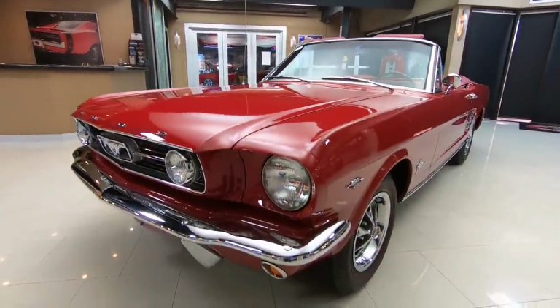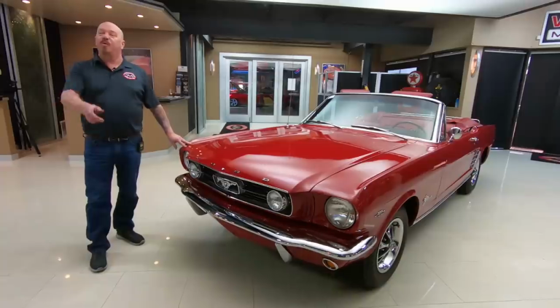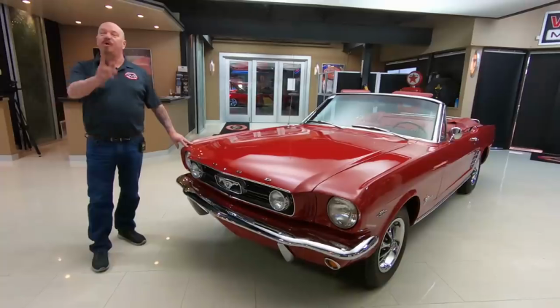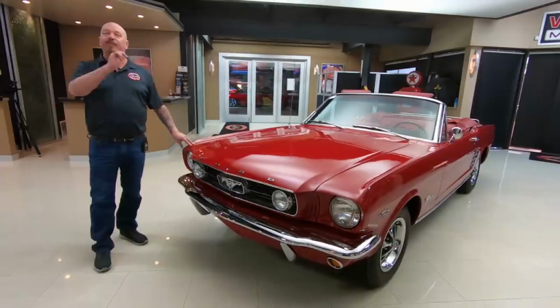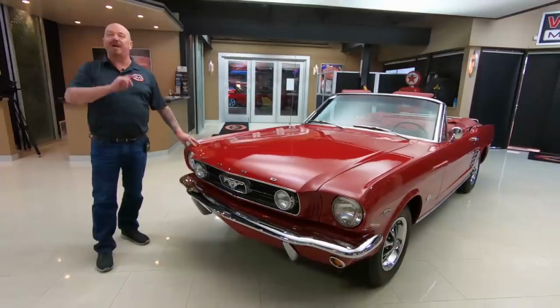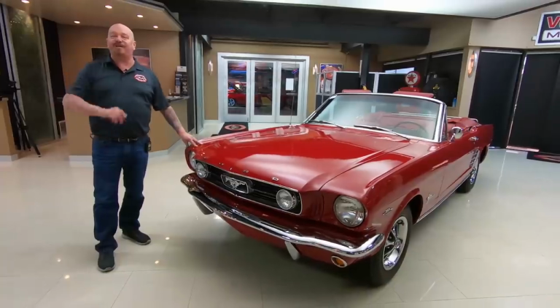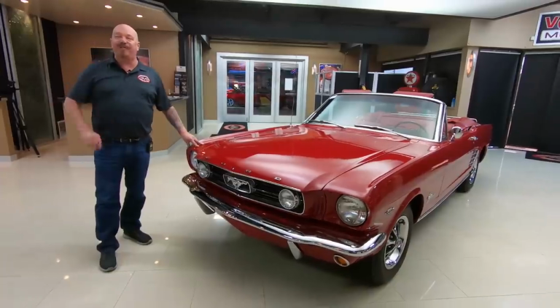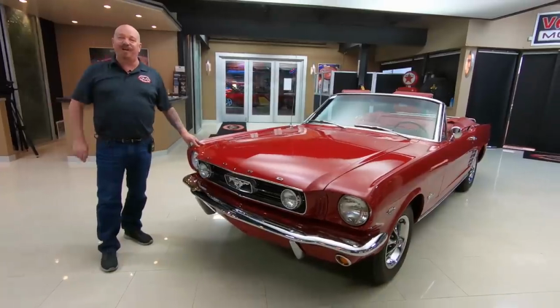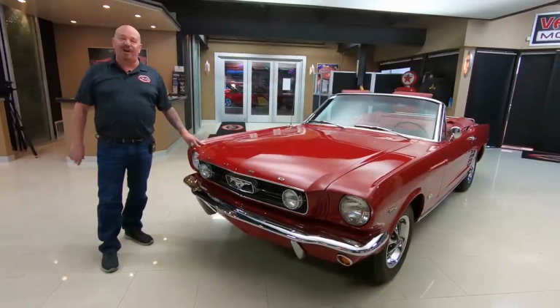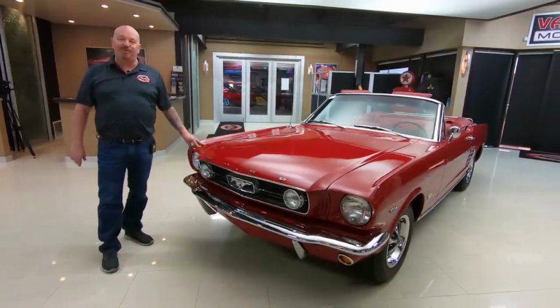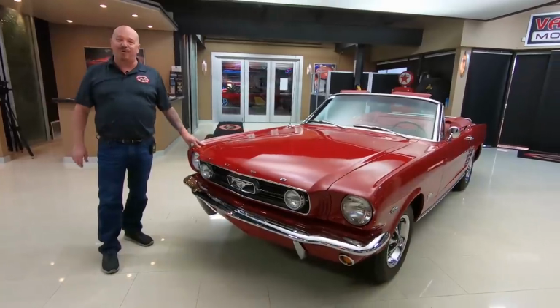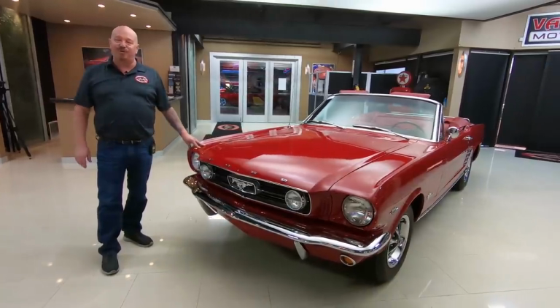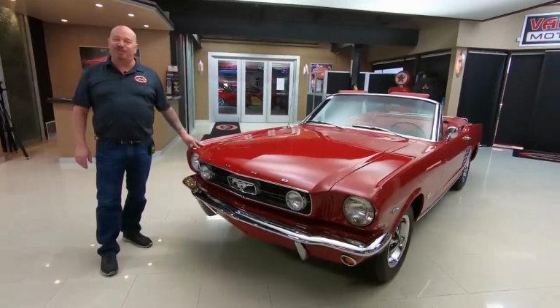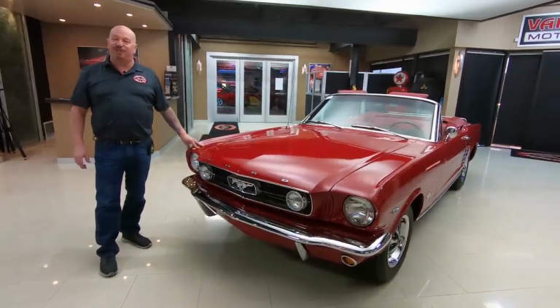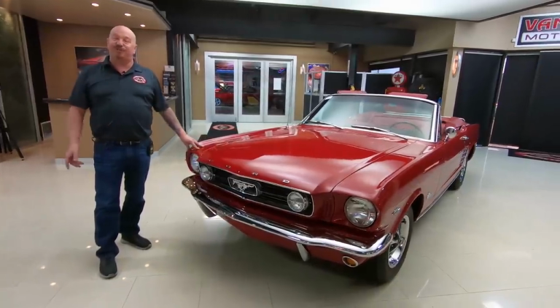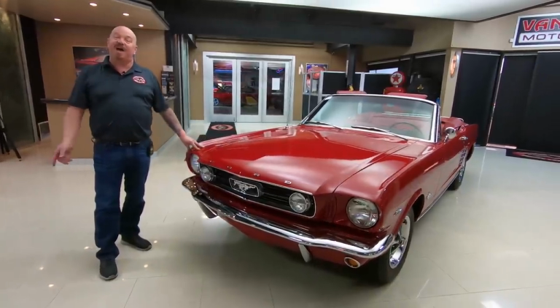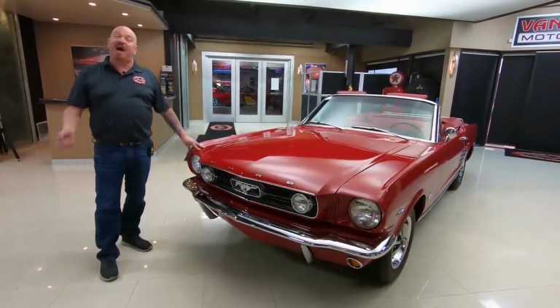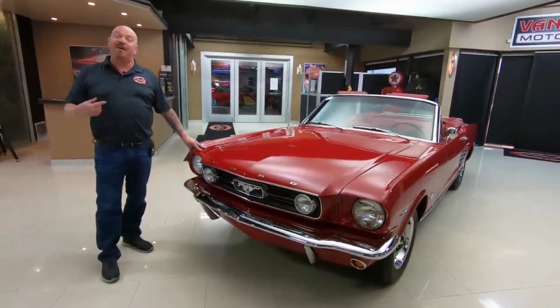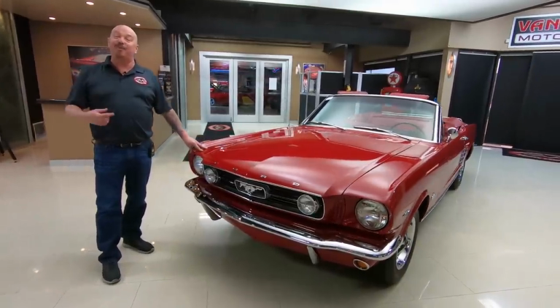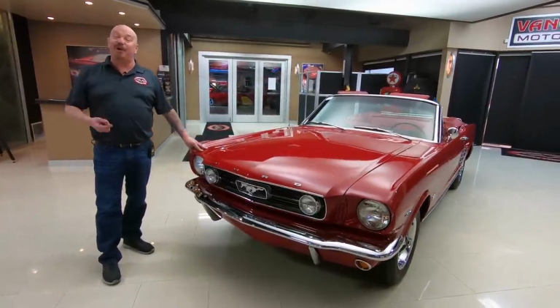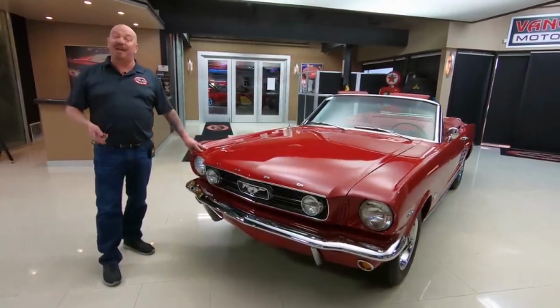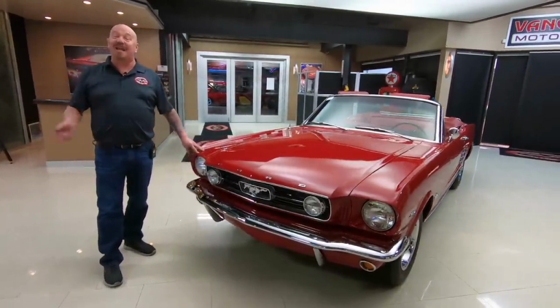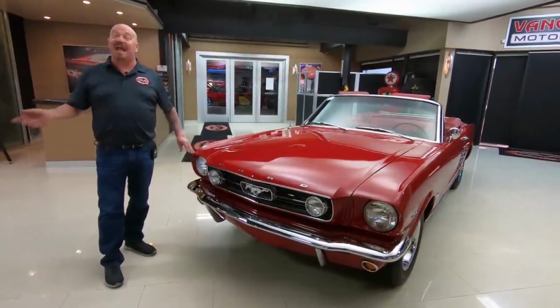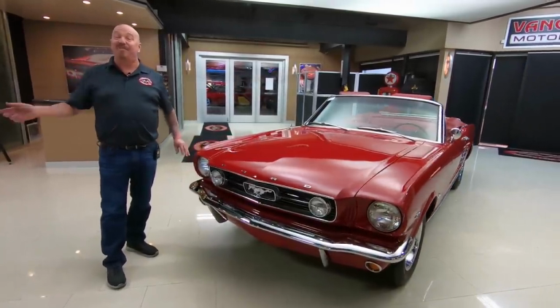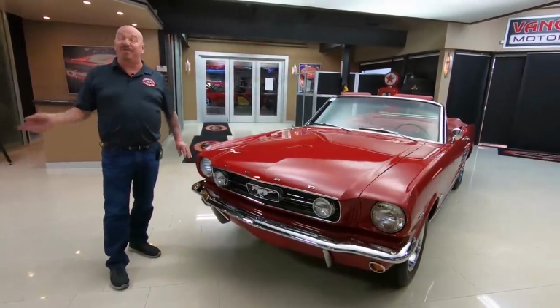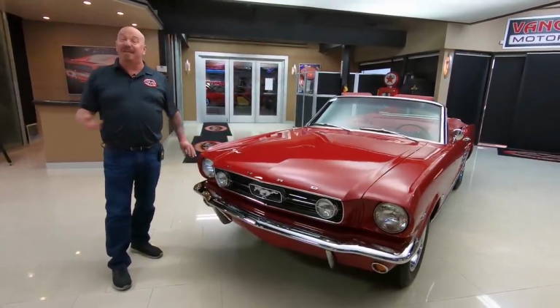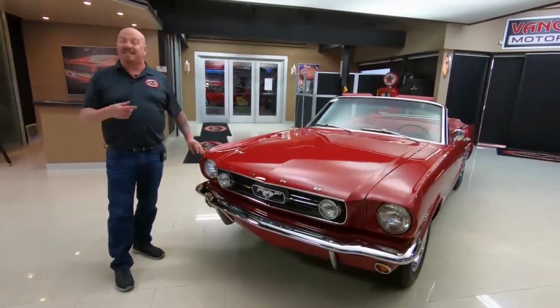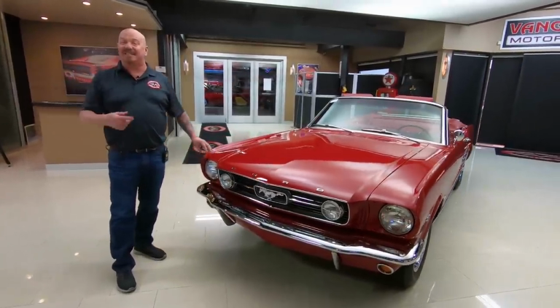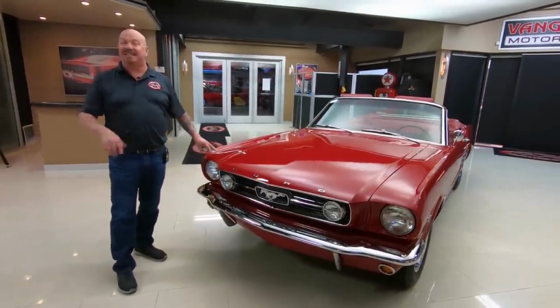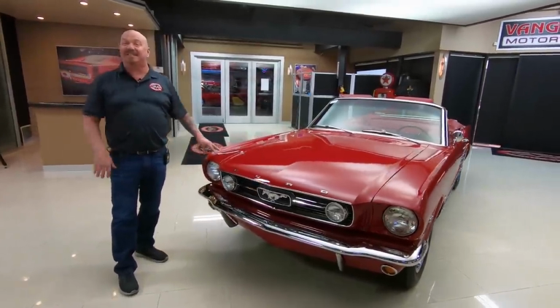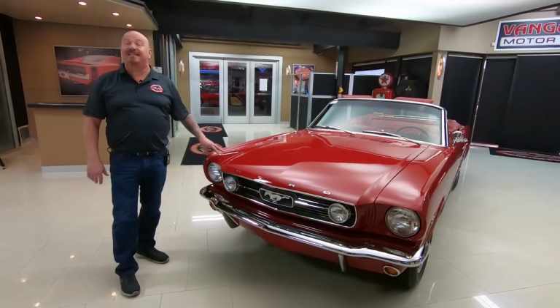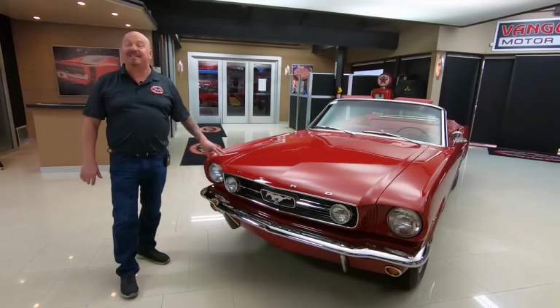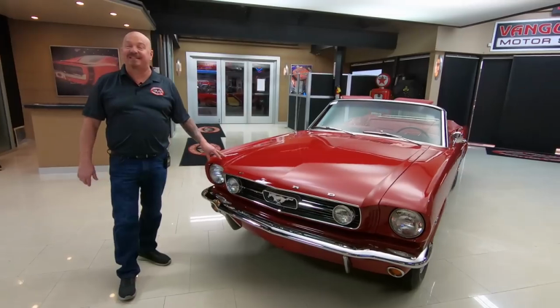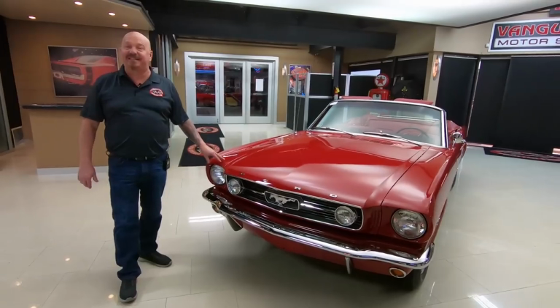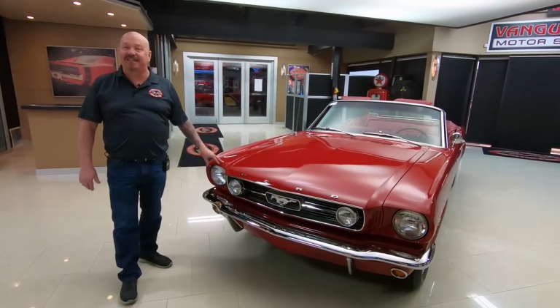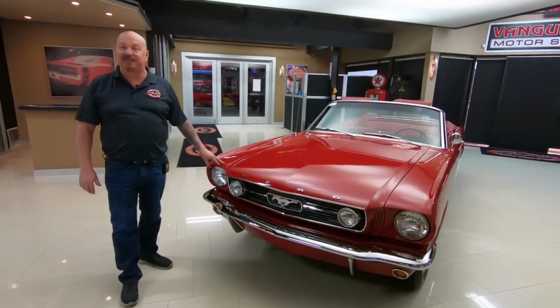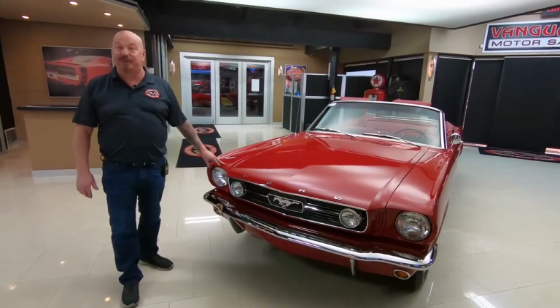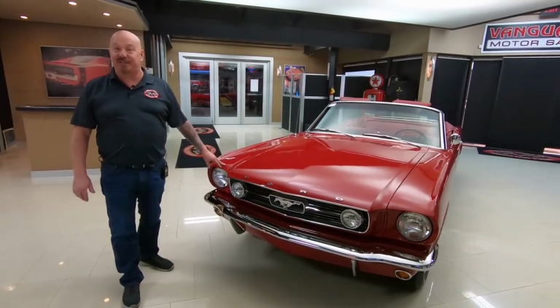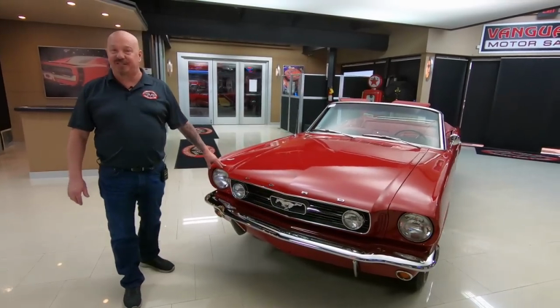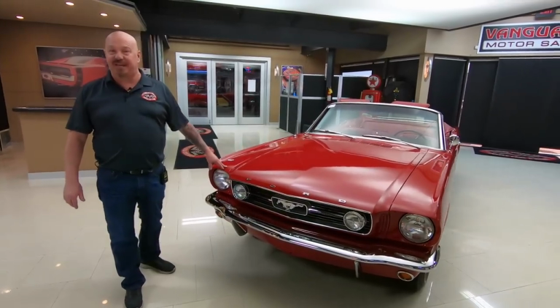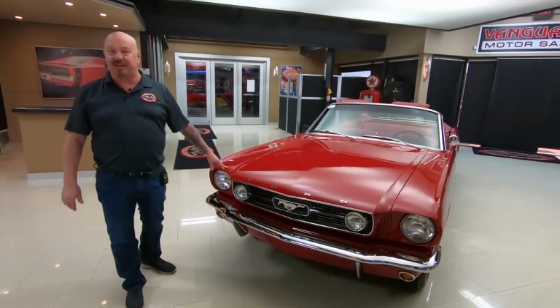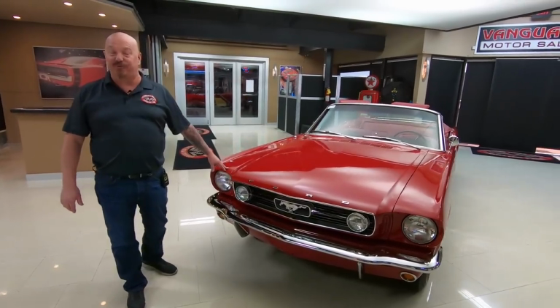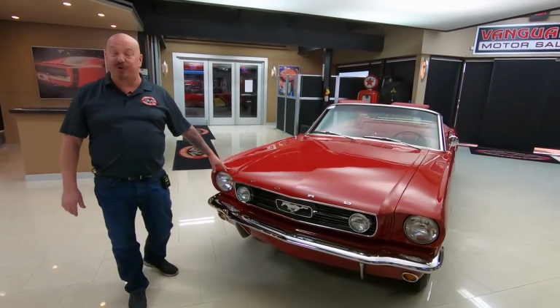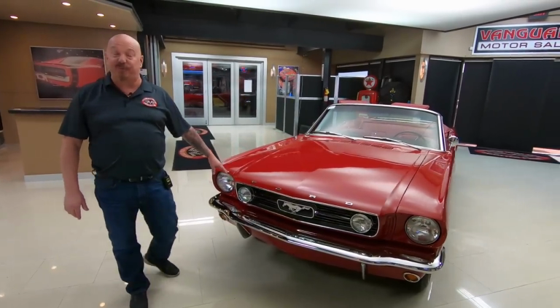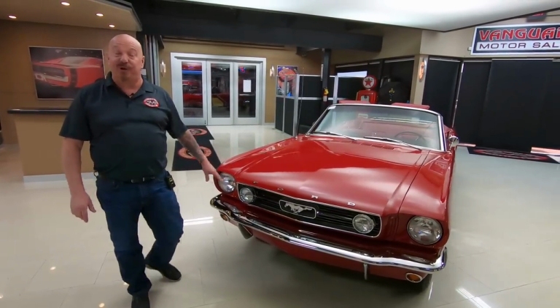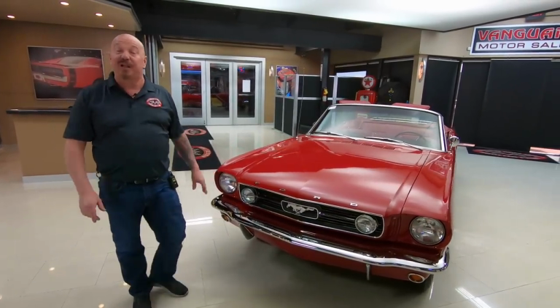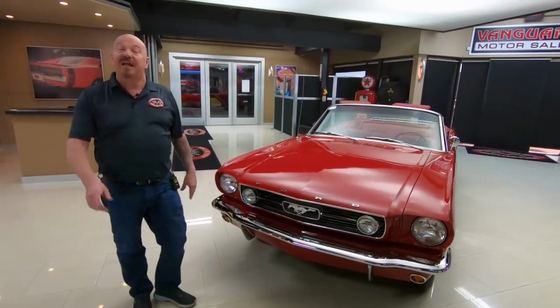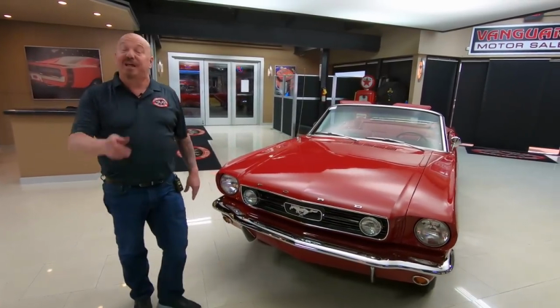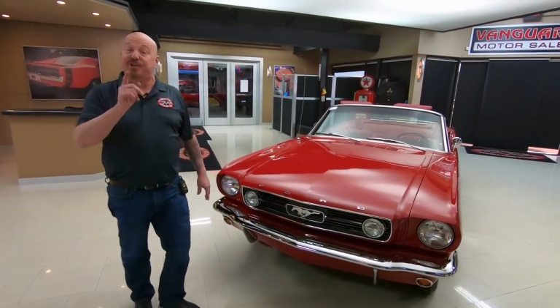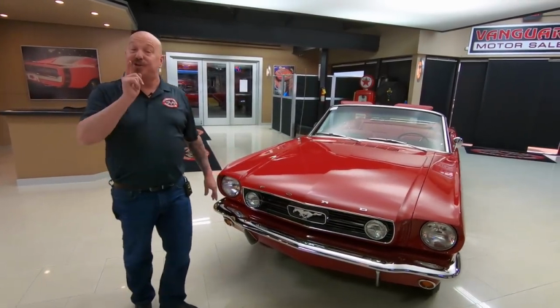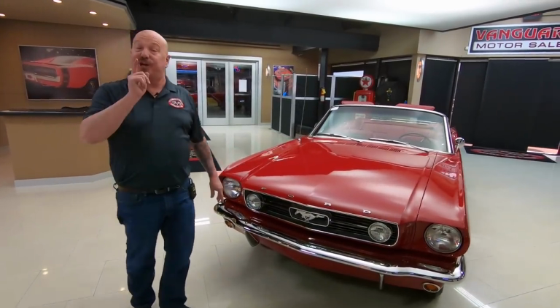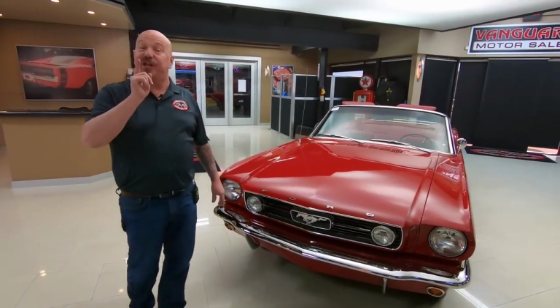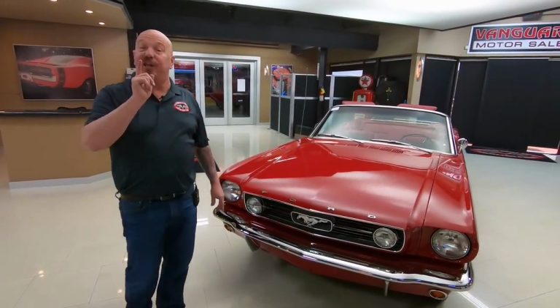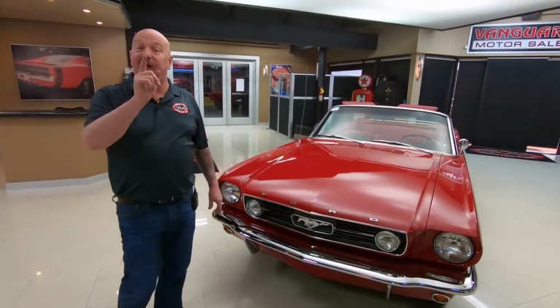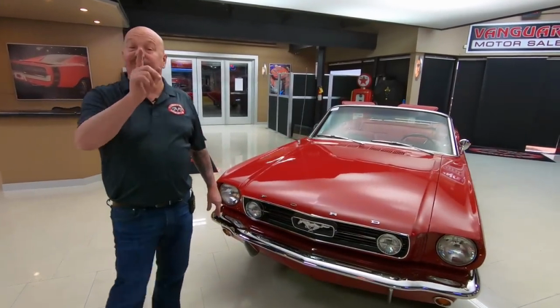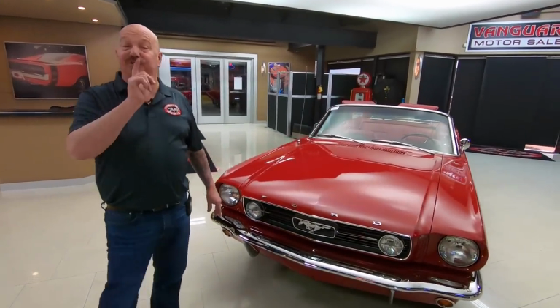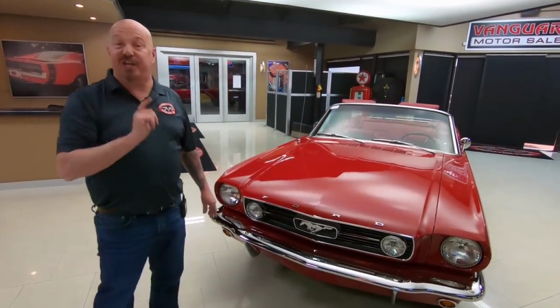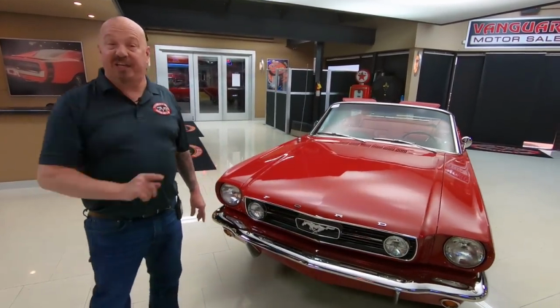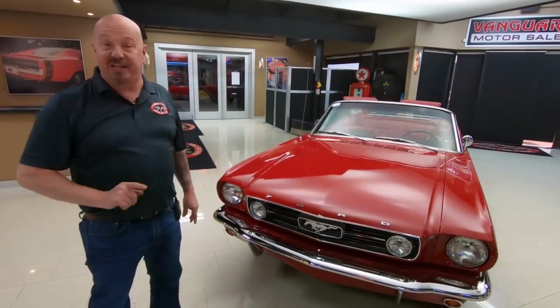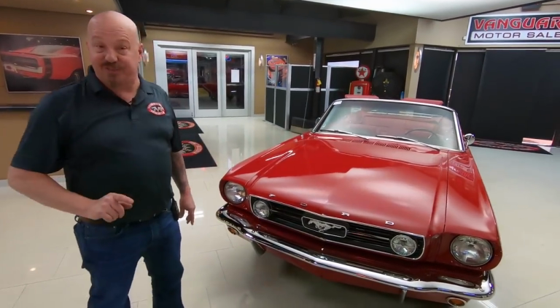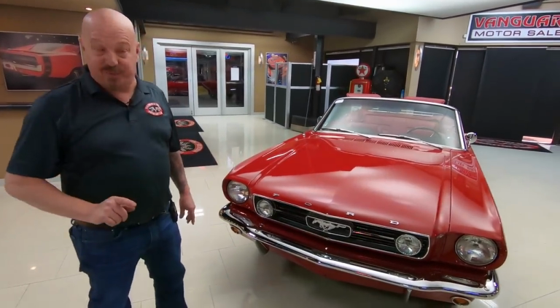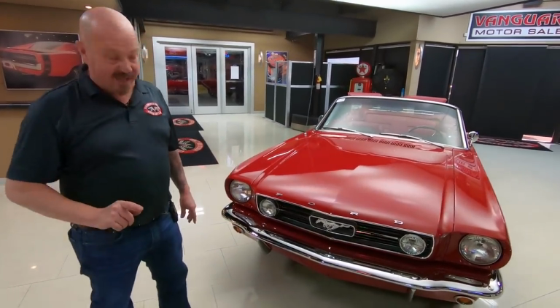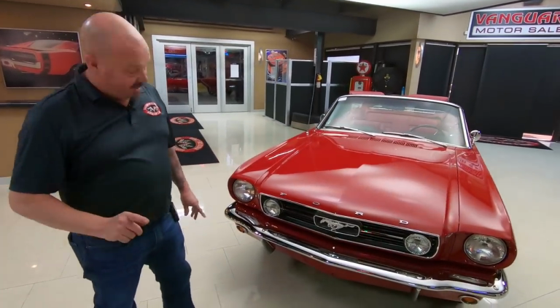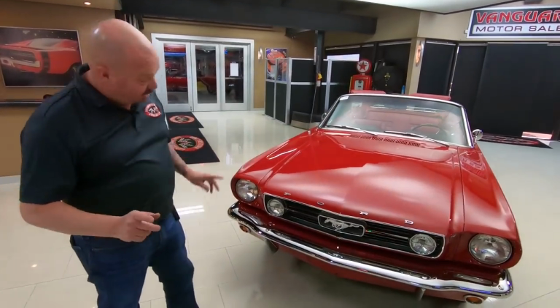Welcome back to Vanguard Motor Sales. I'm Greg and this is a 66 Mustang convertible and you're going to love checking this one out.